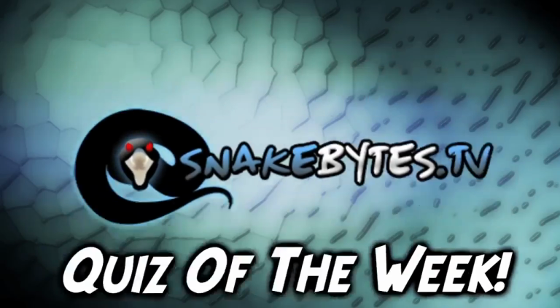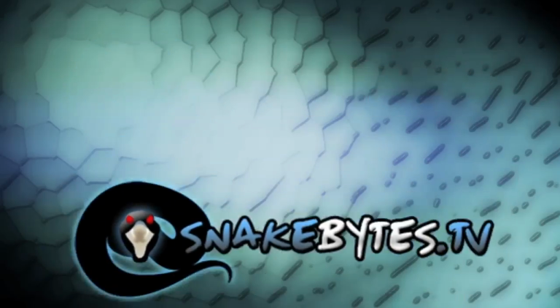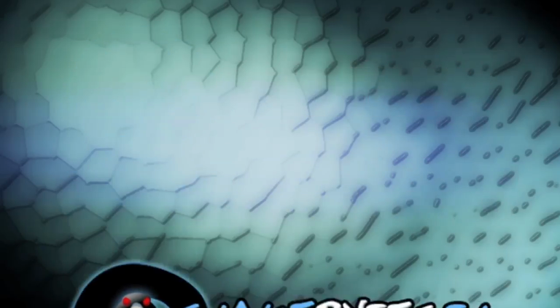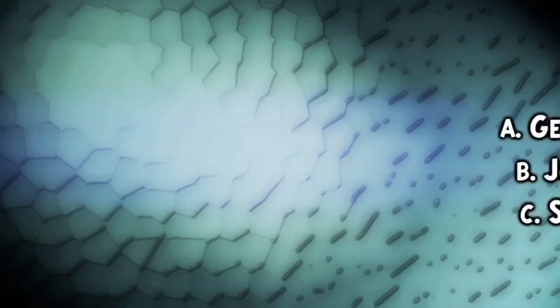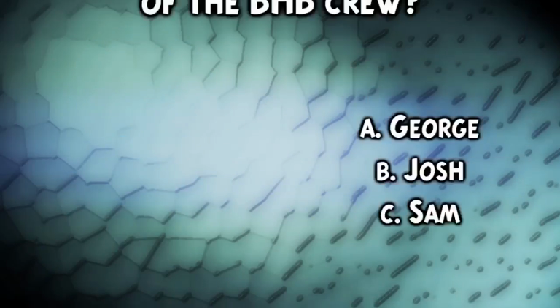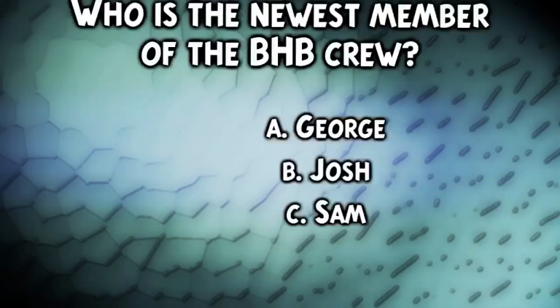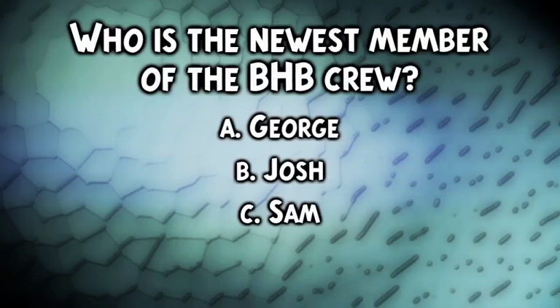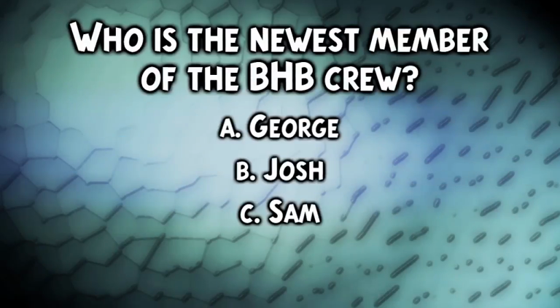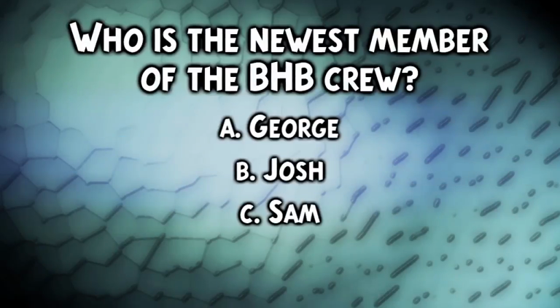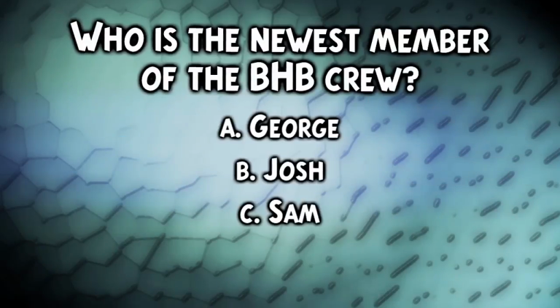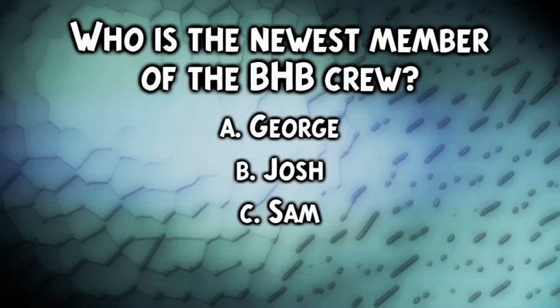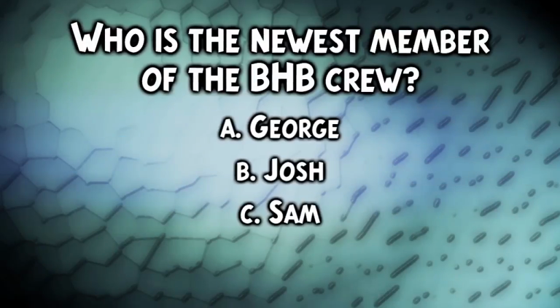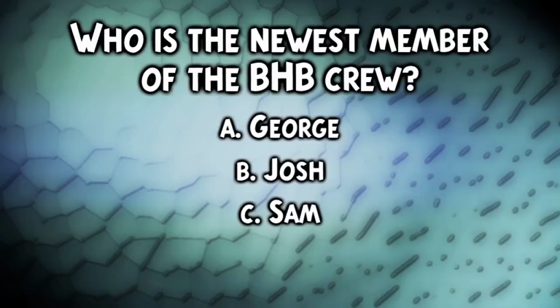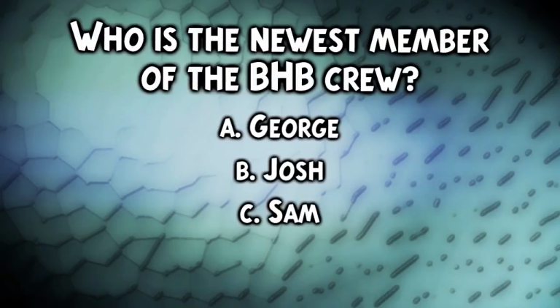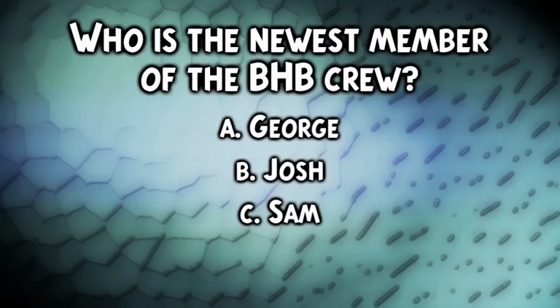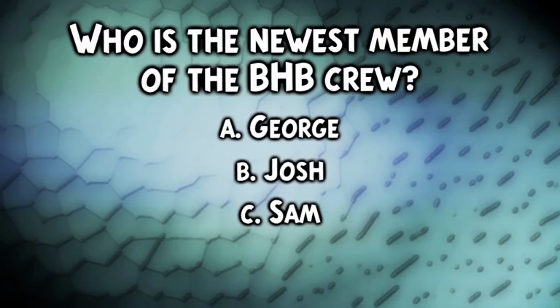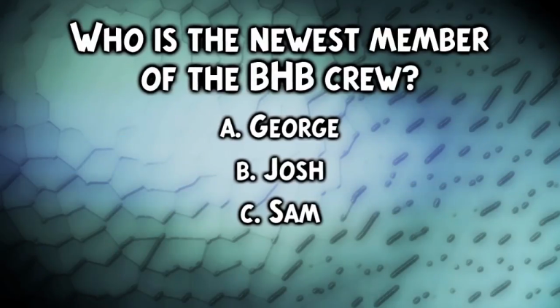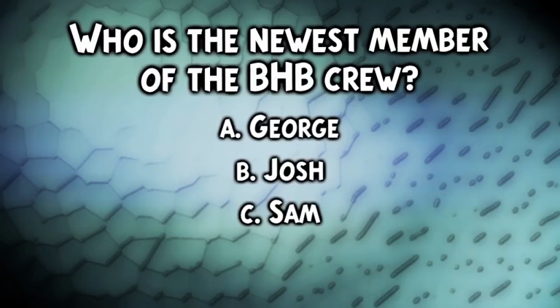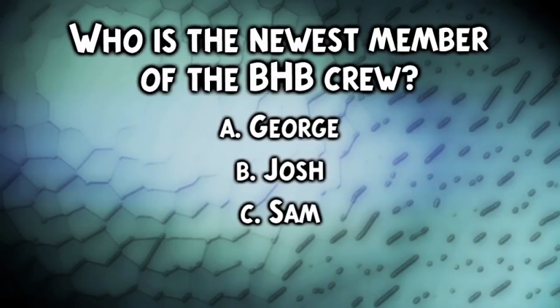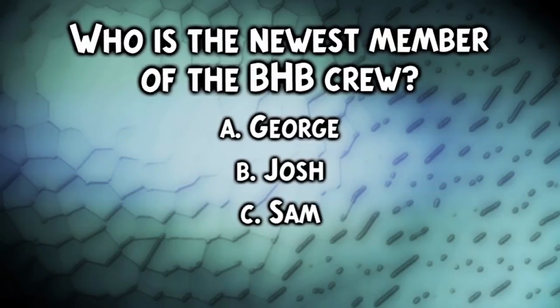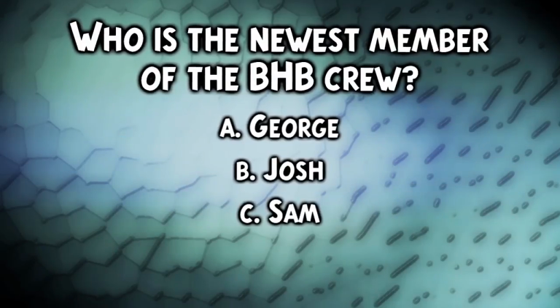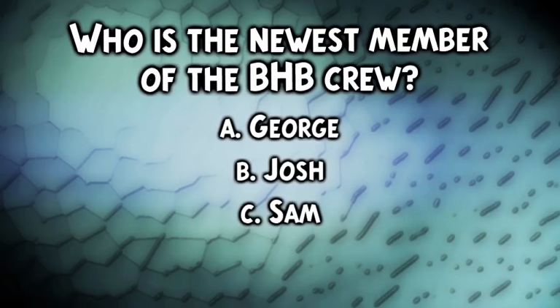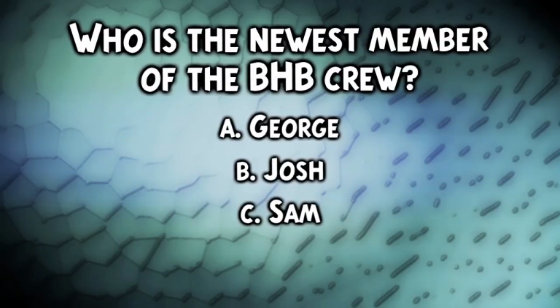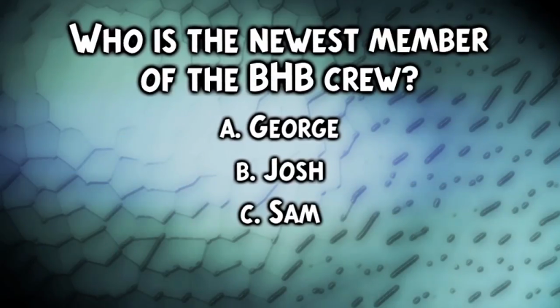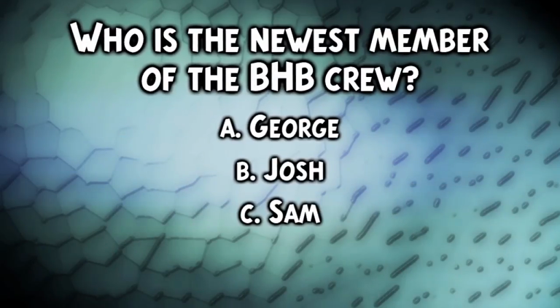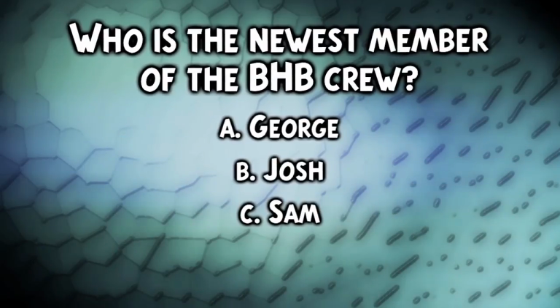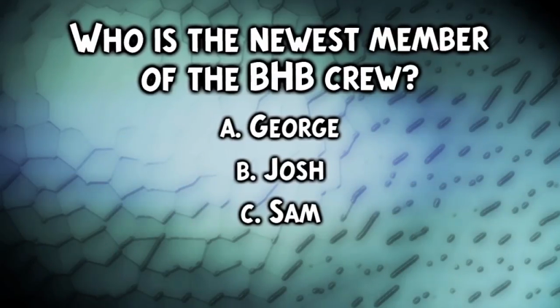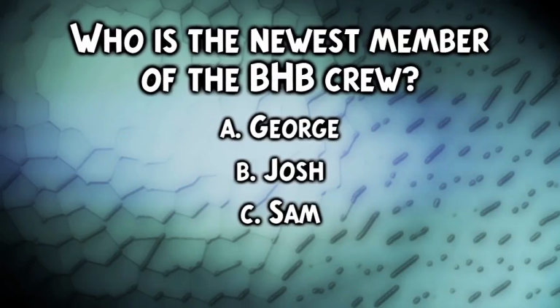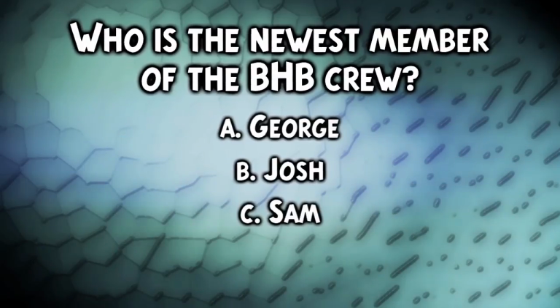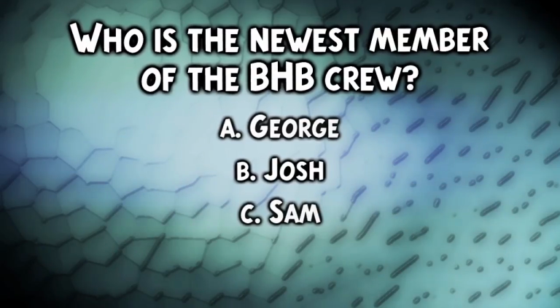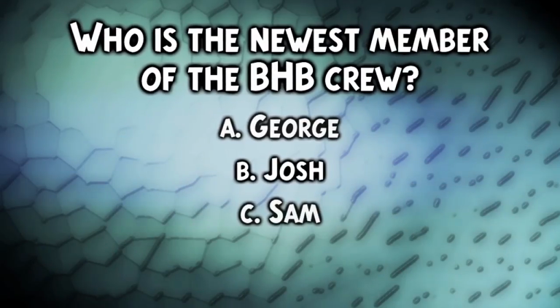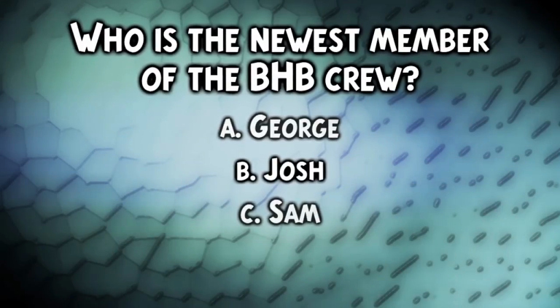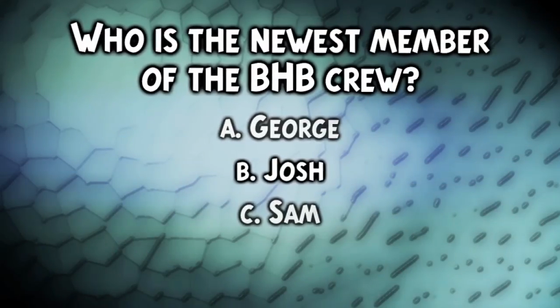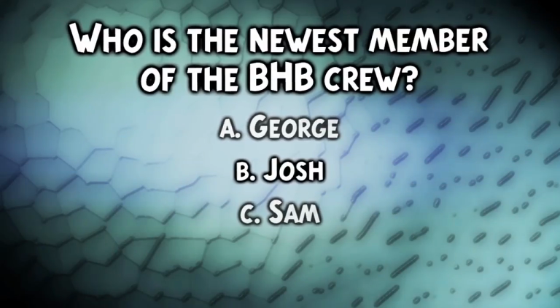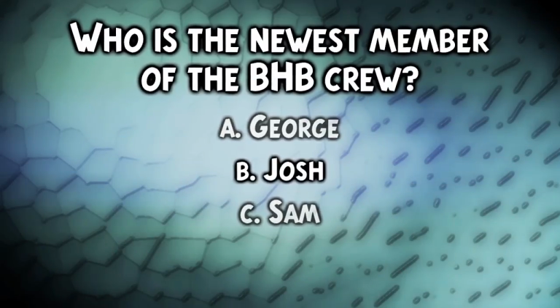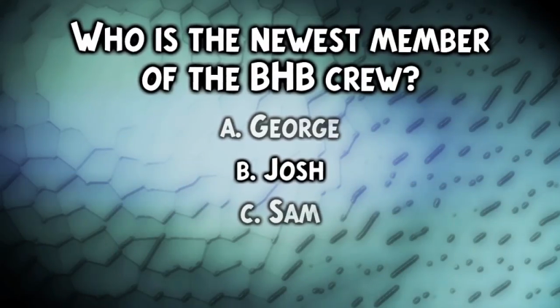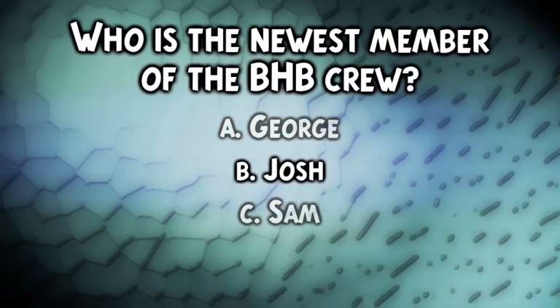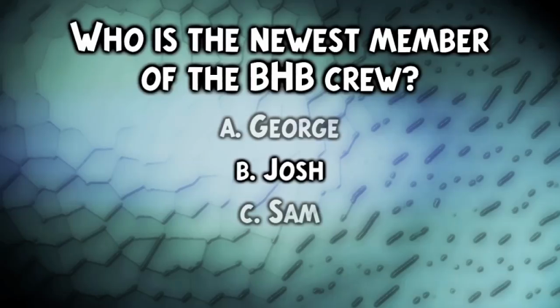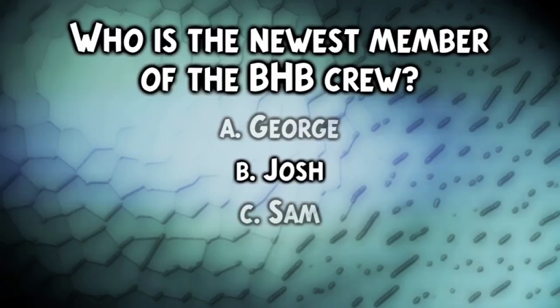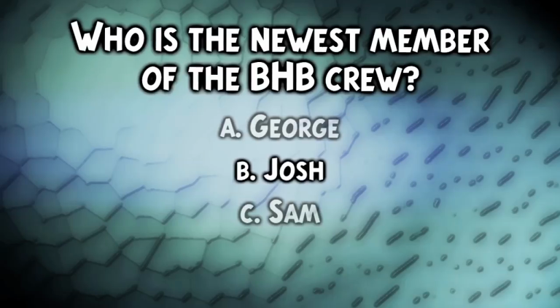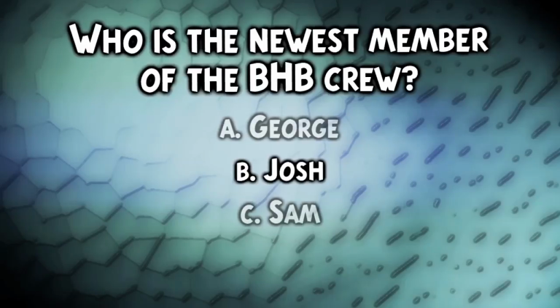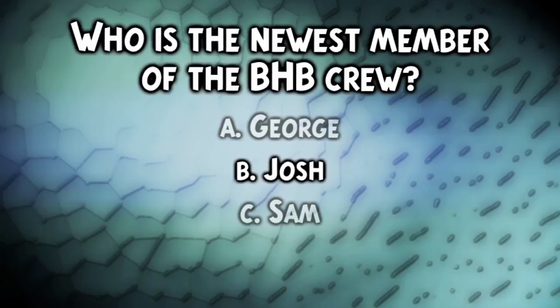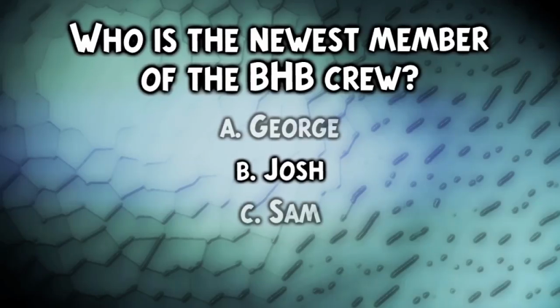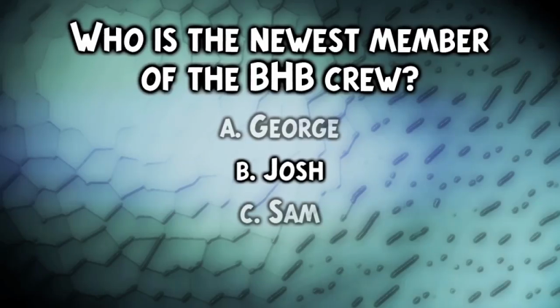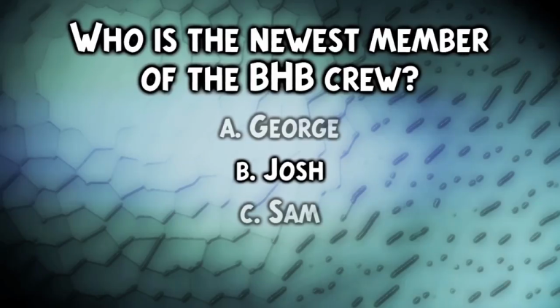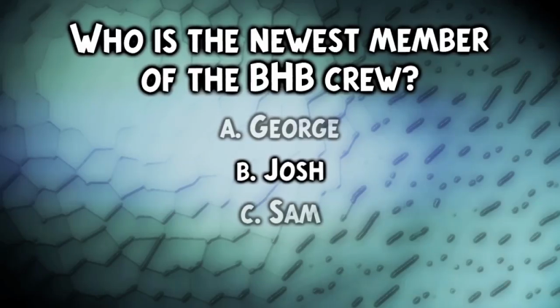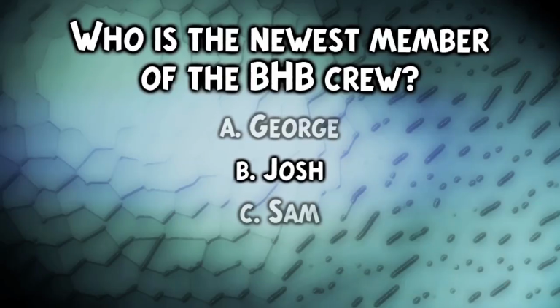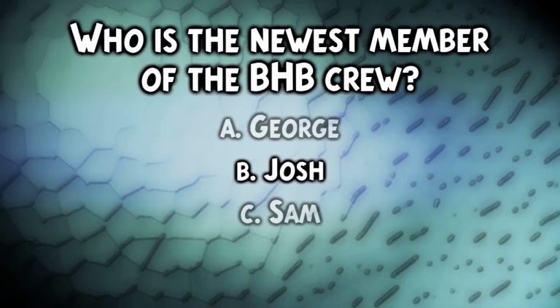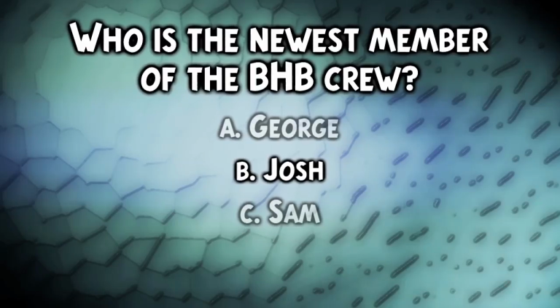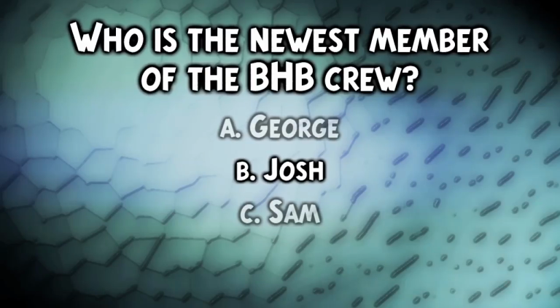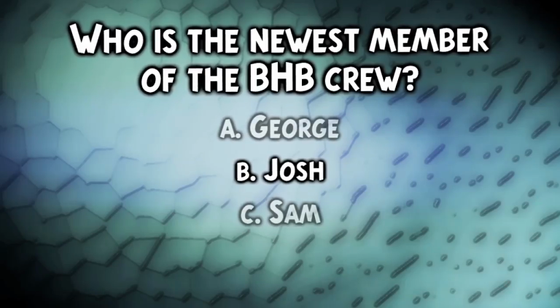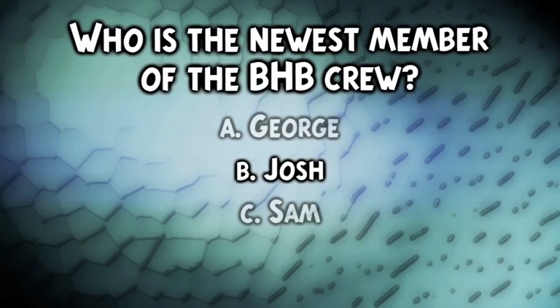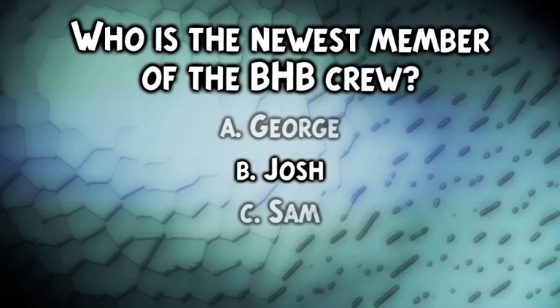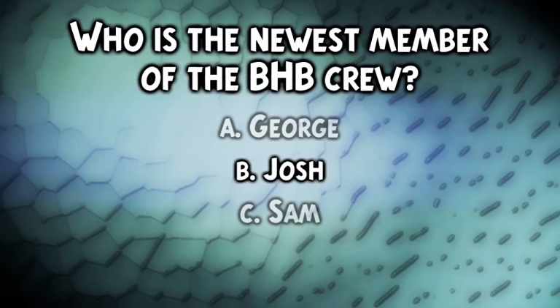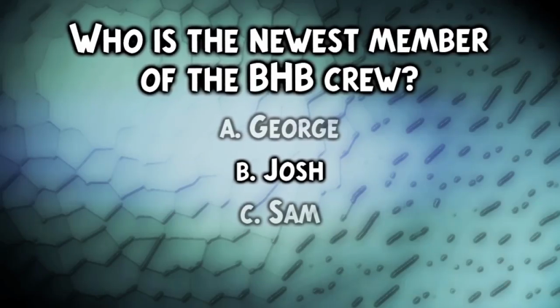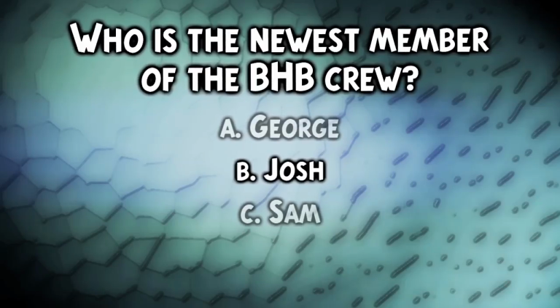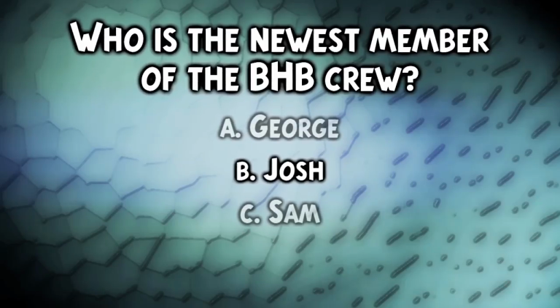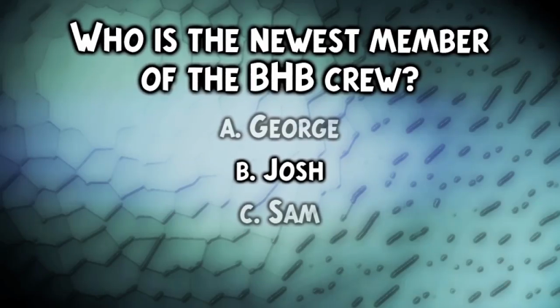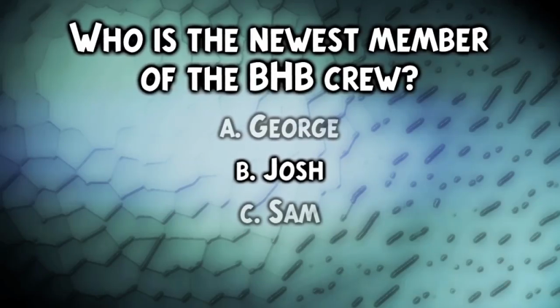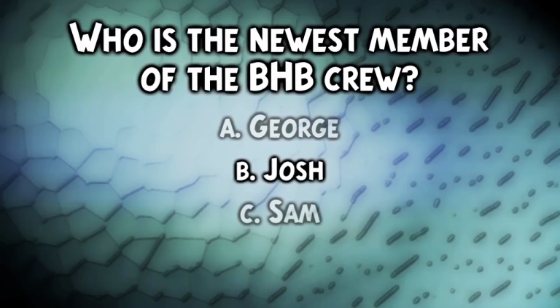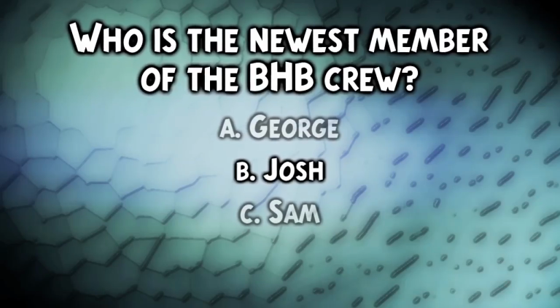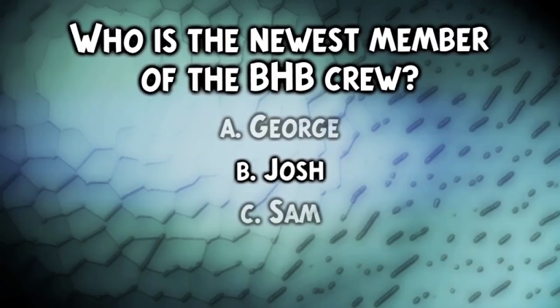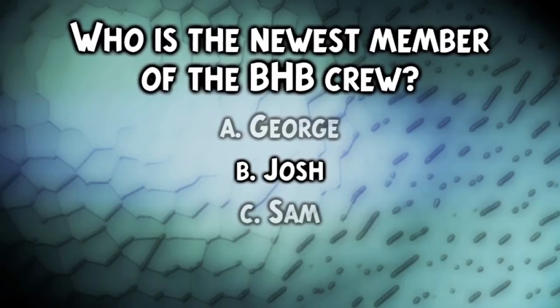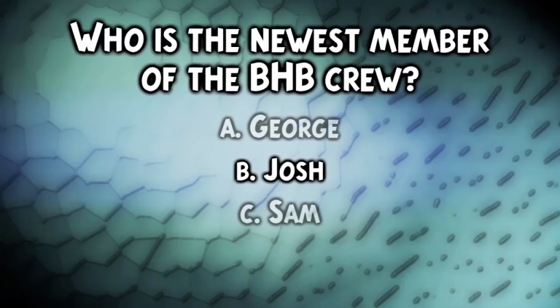So who is the newest member of the BHB crew? Well, if you guessed B, Josh, you are absolutely right. Nice work.